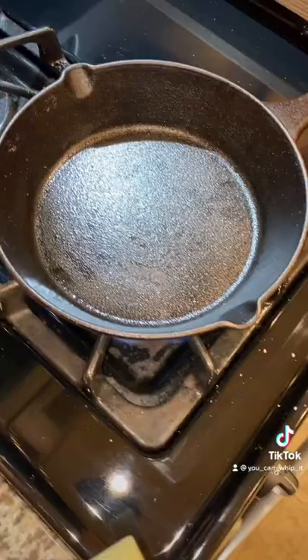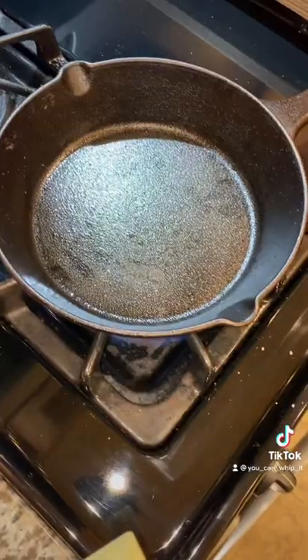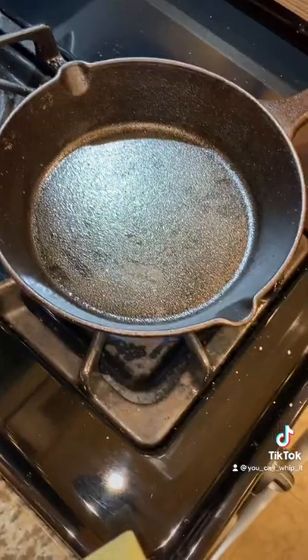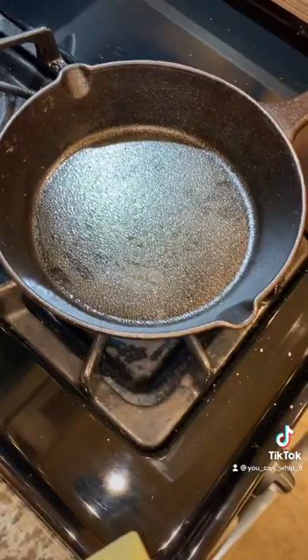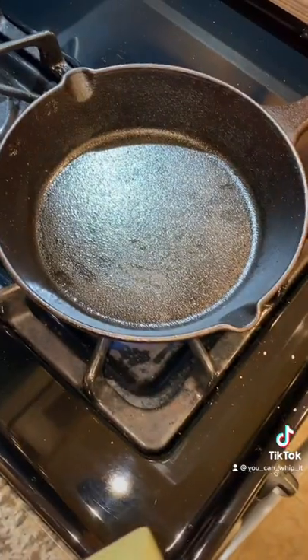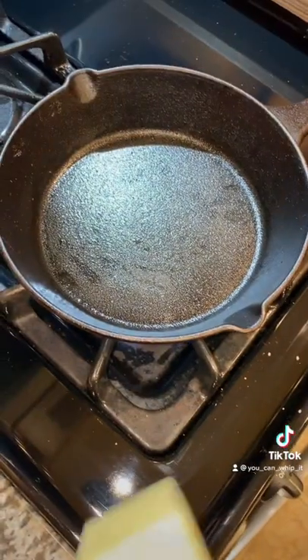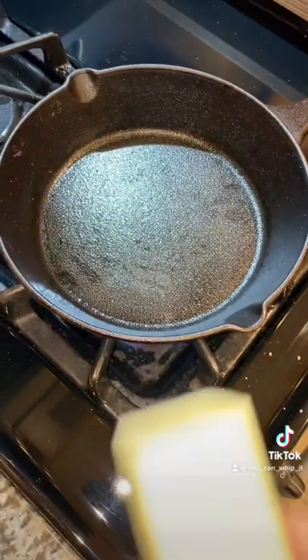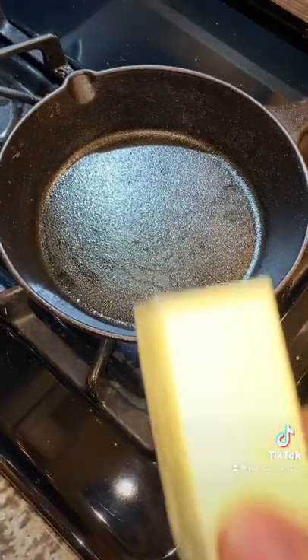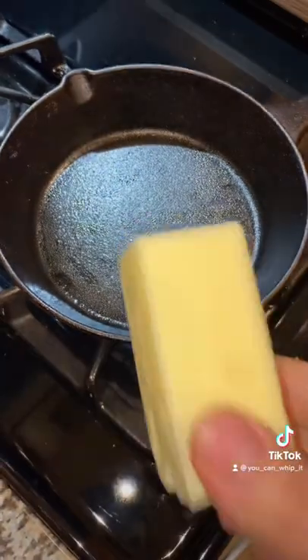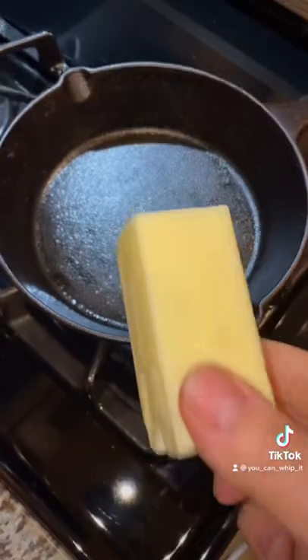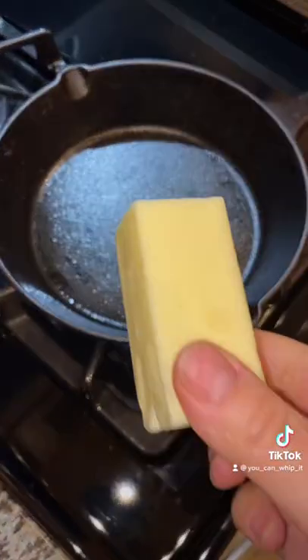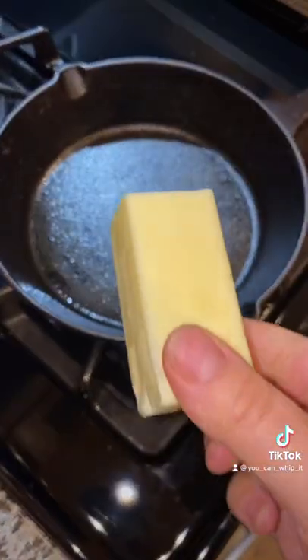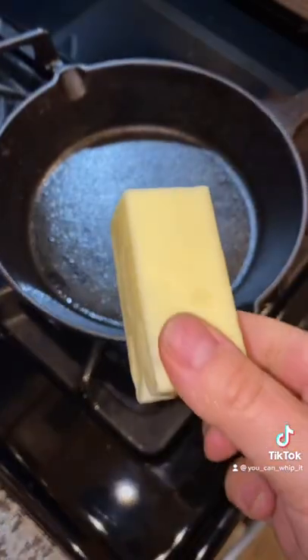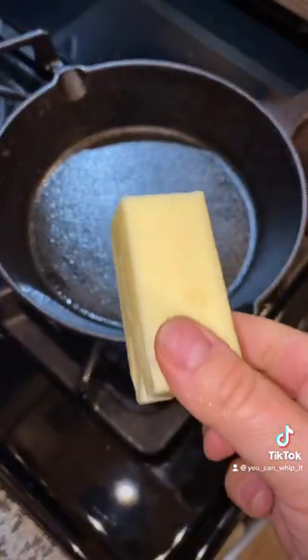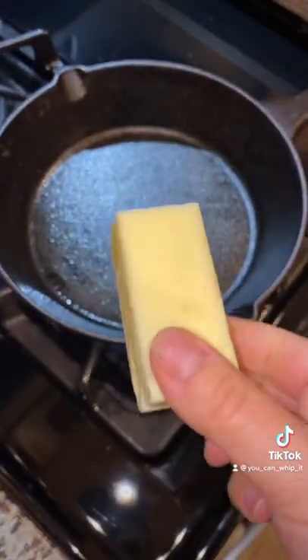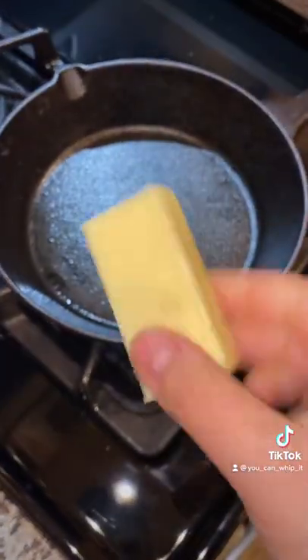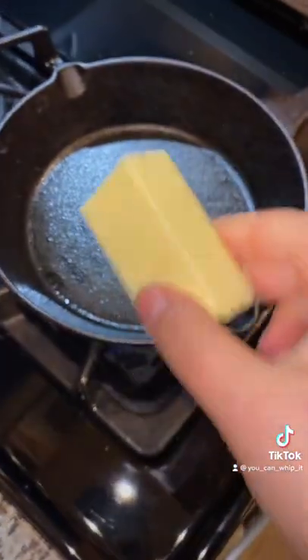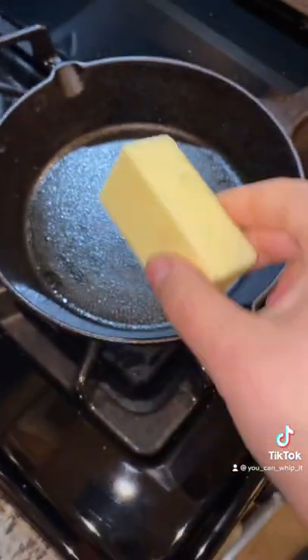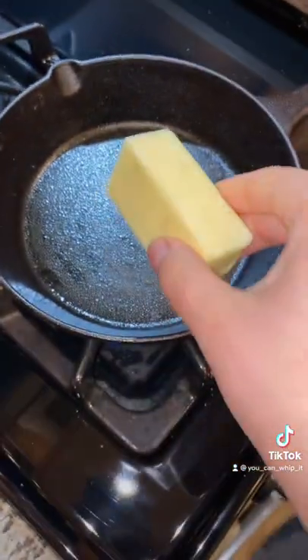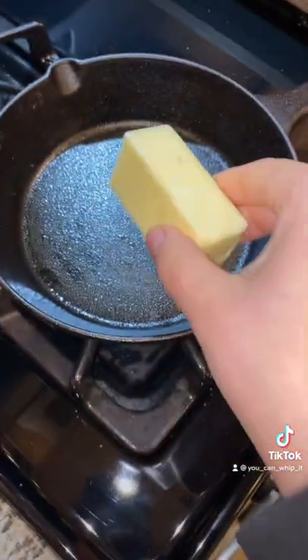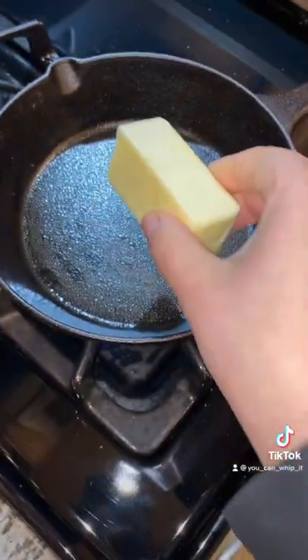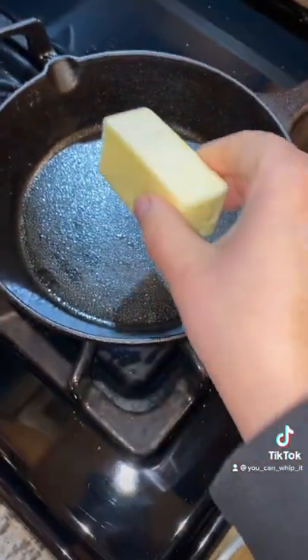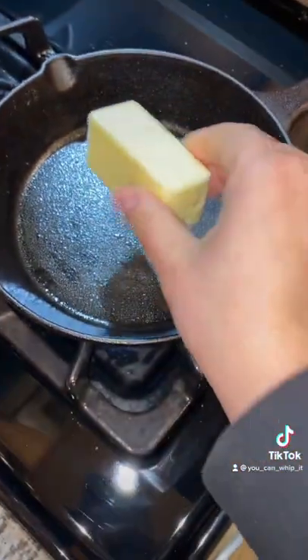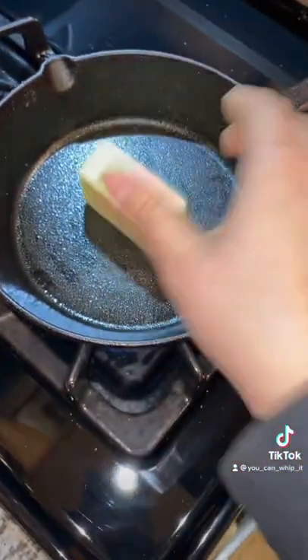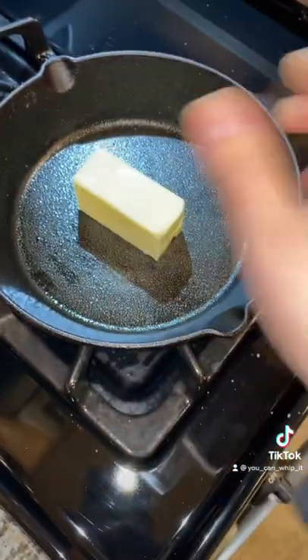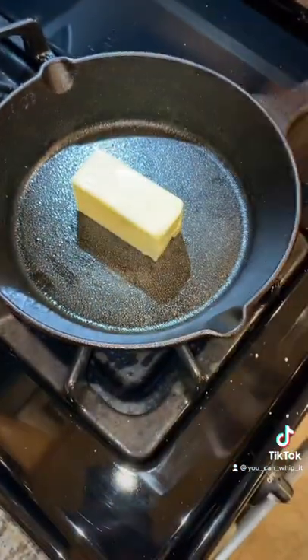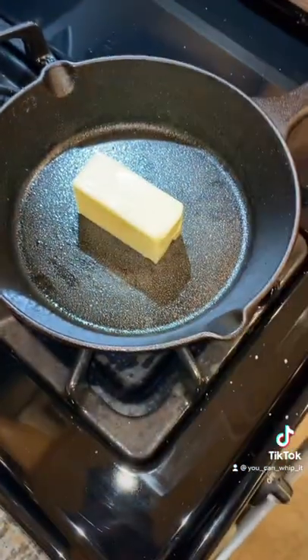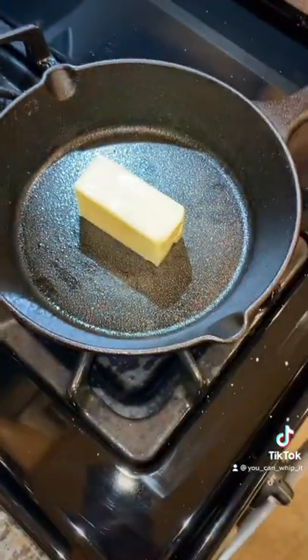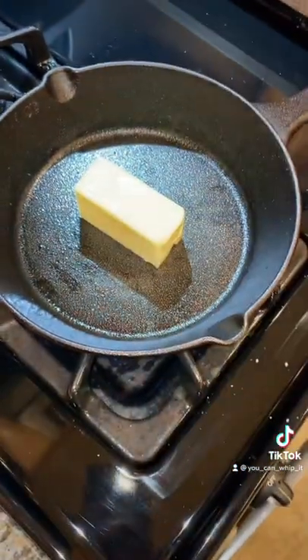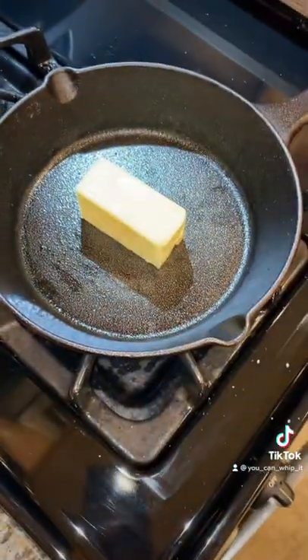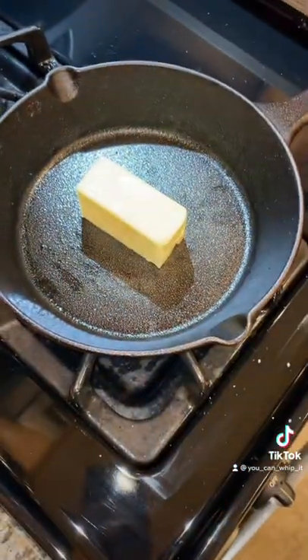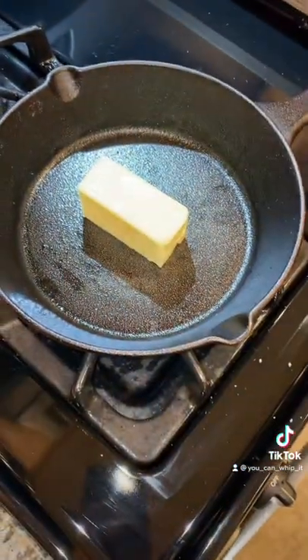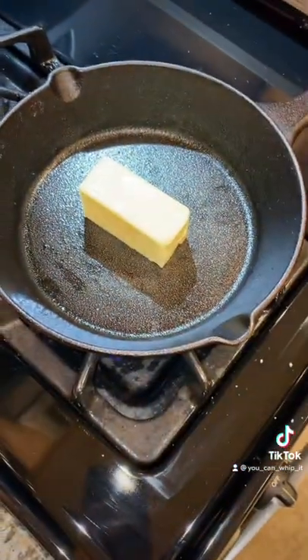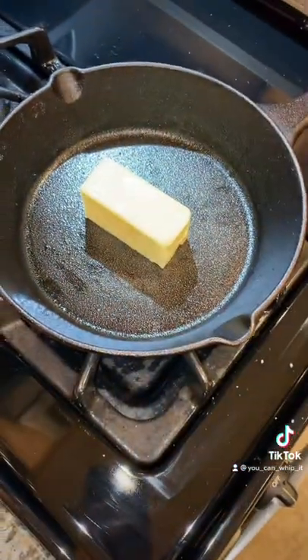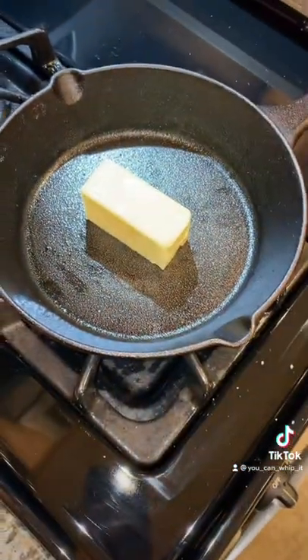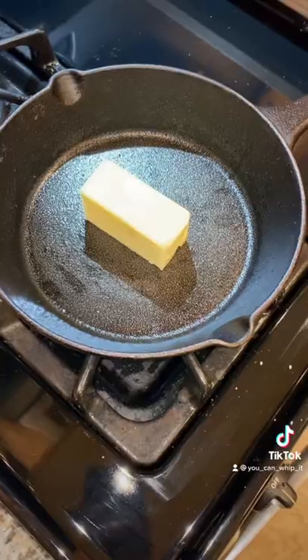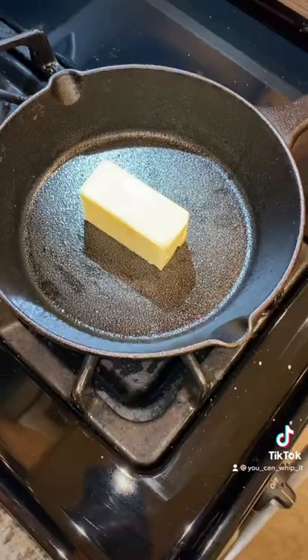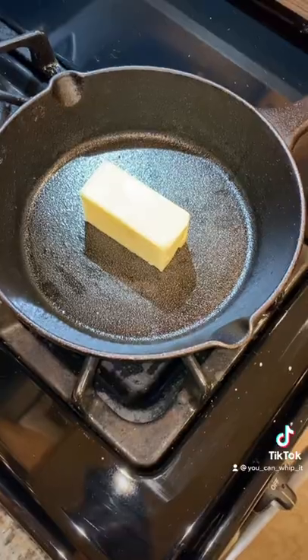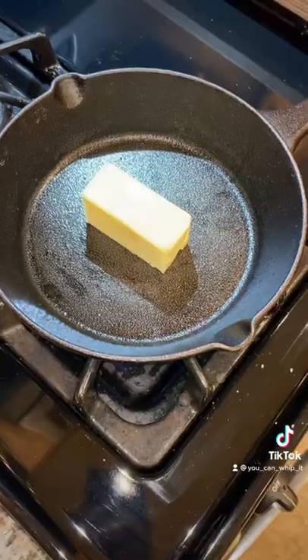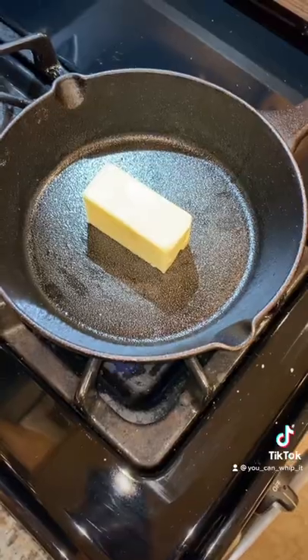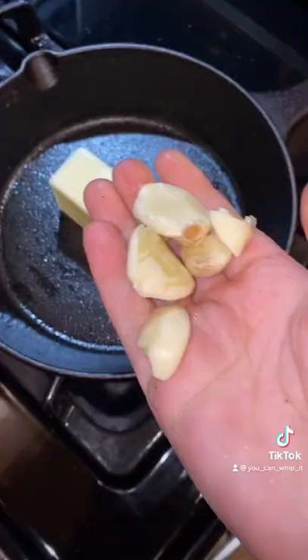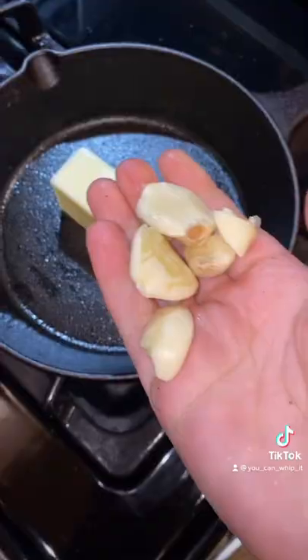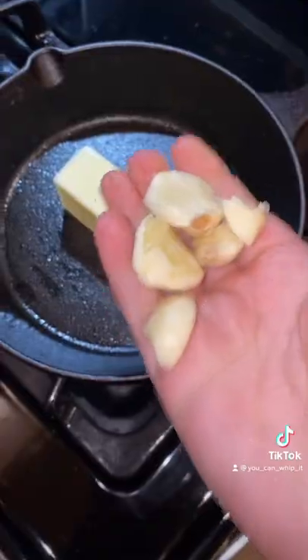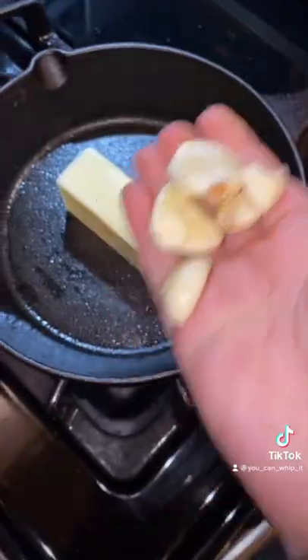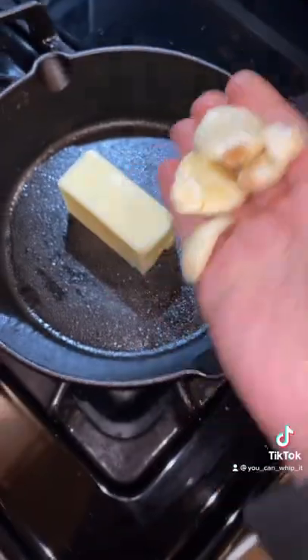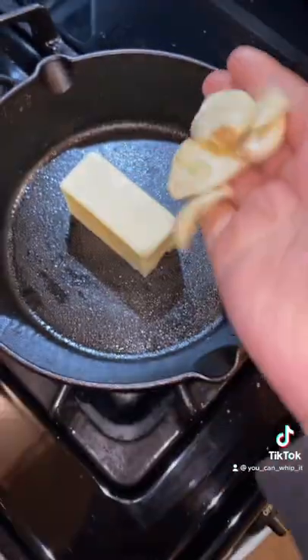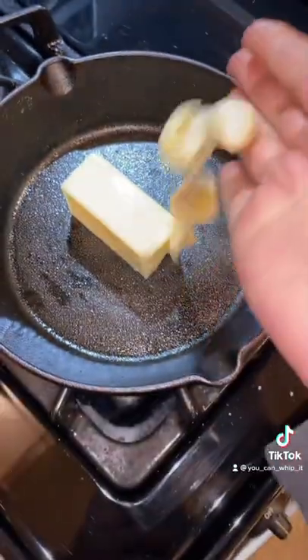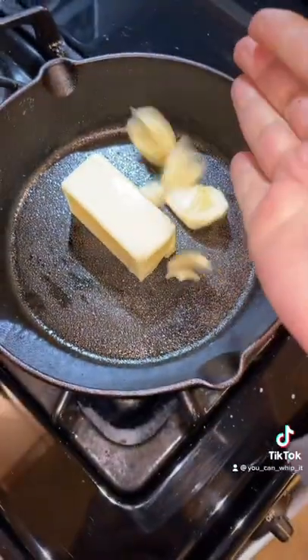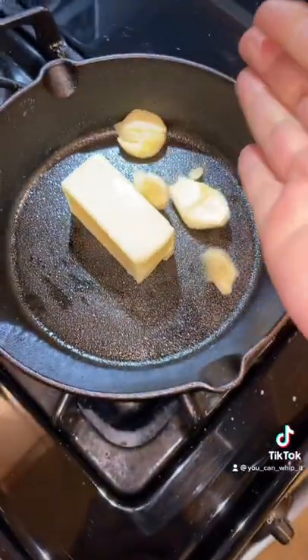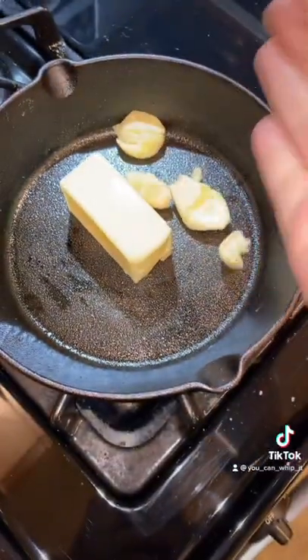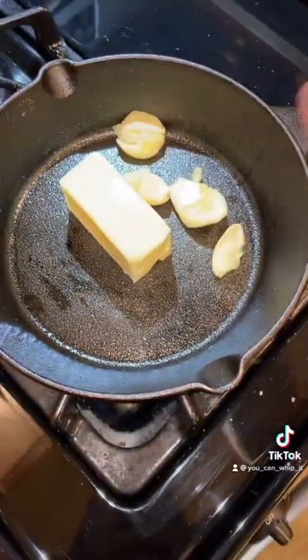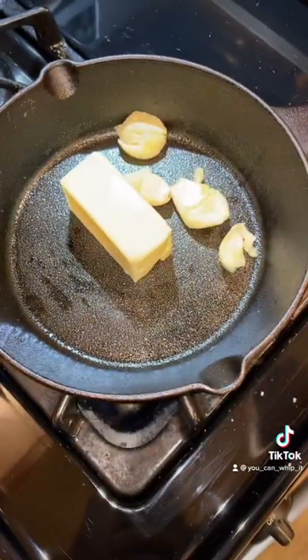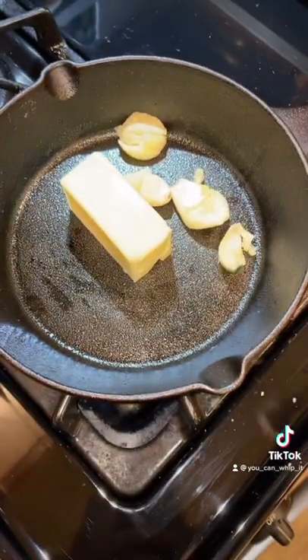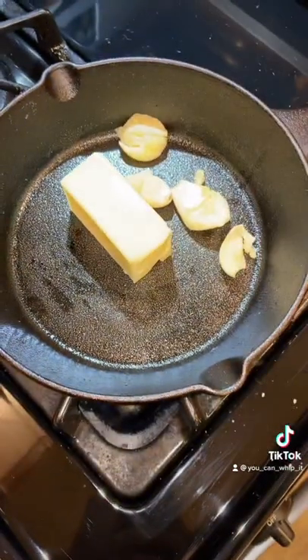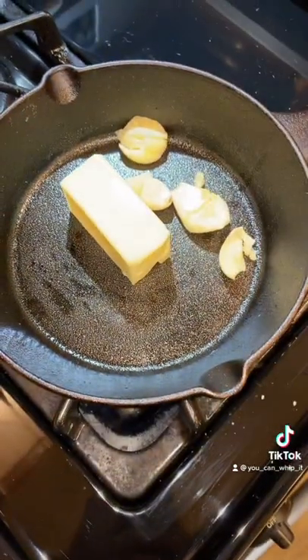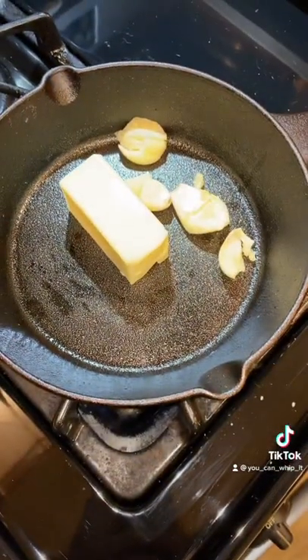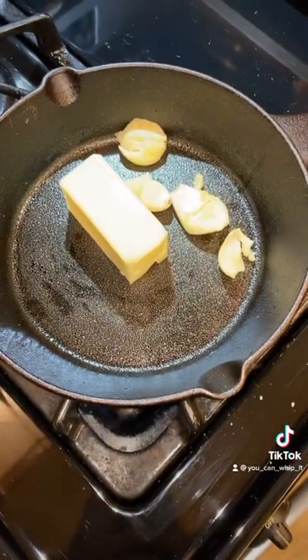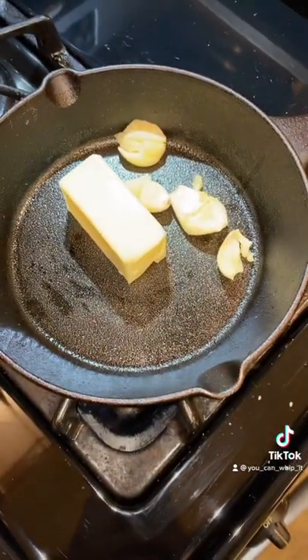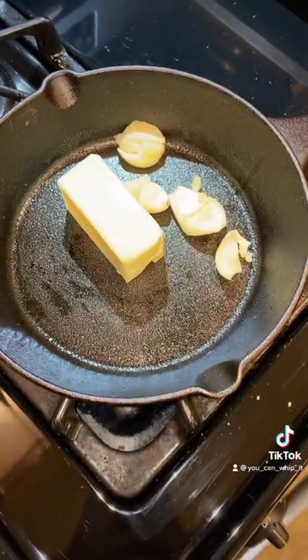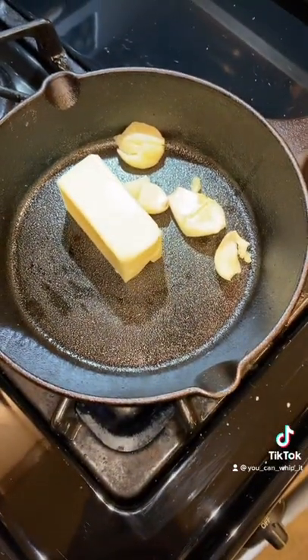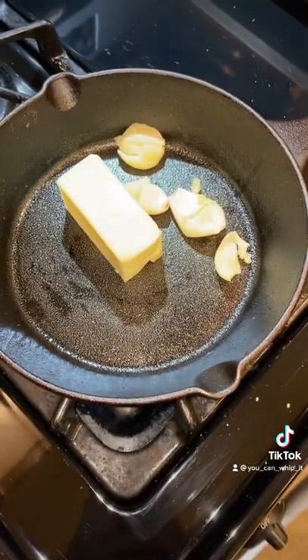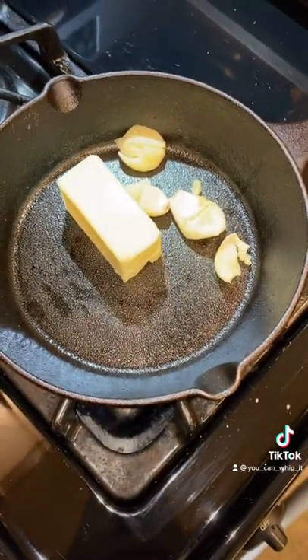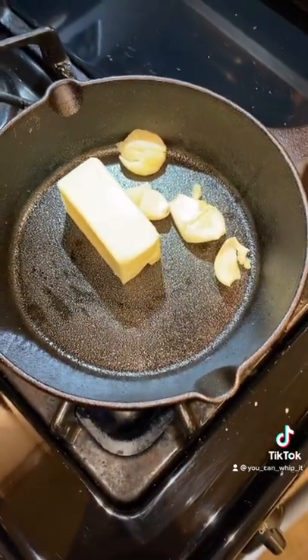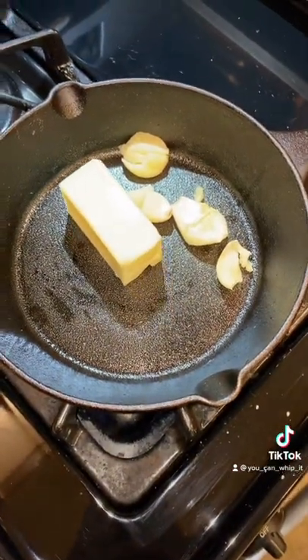But before we get to slicing, you're going to want to add in some butter to your pan and a couple of garlic cloves. Let that melt down.